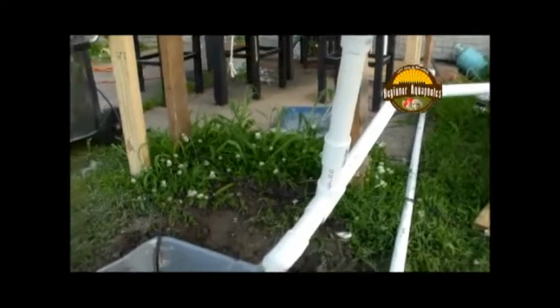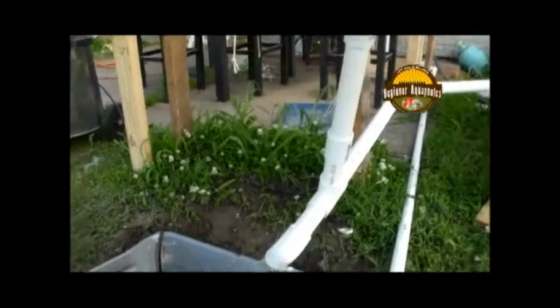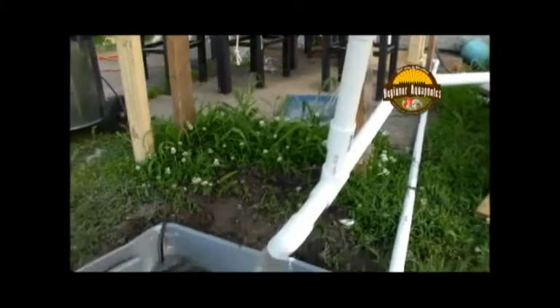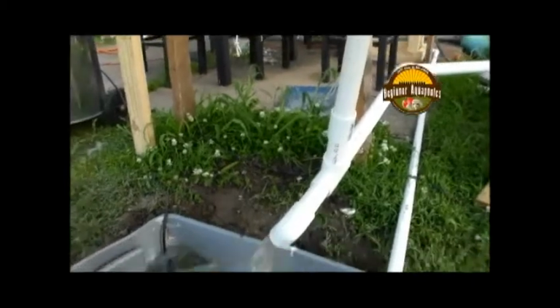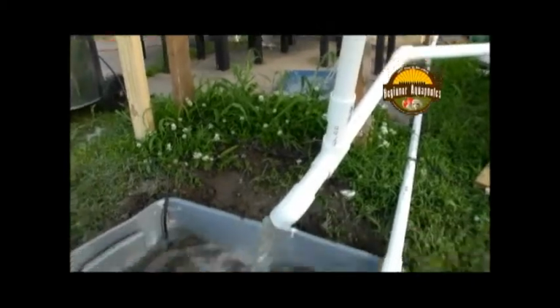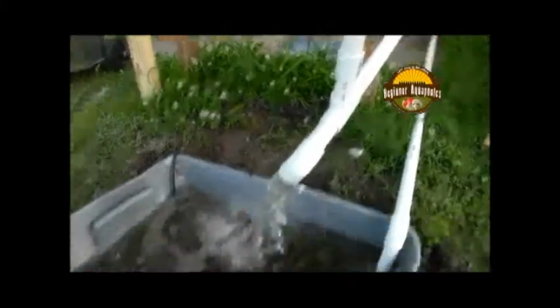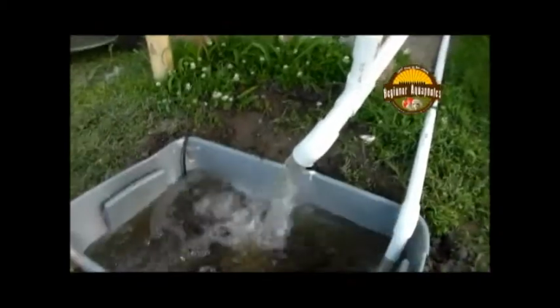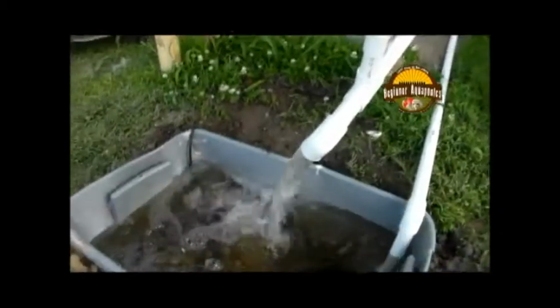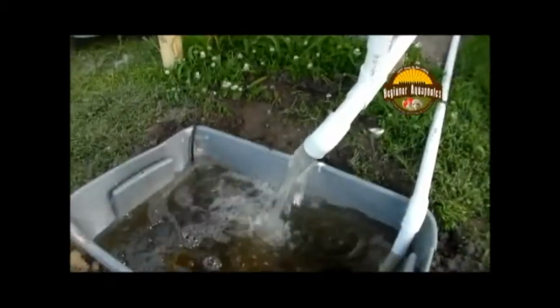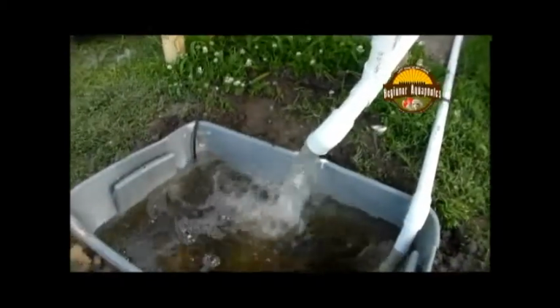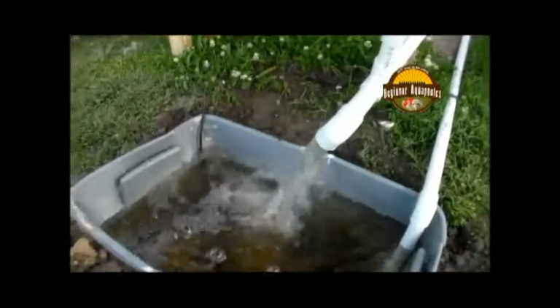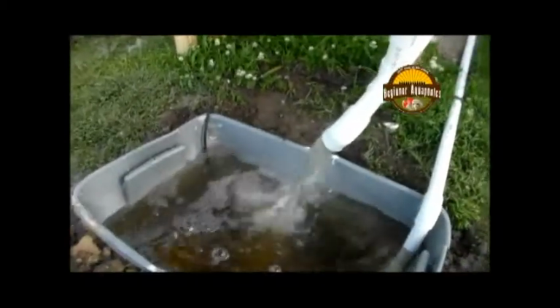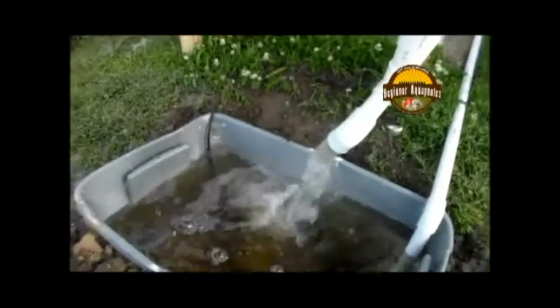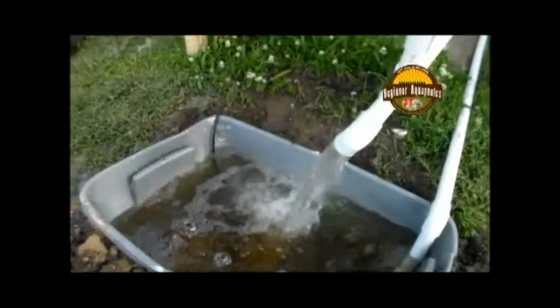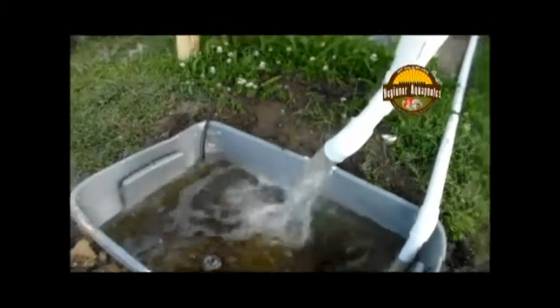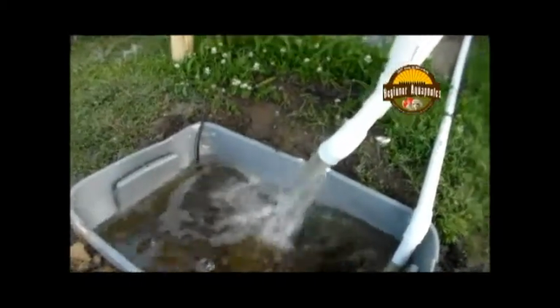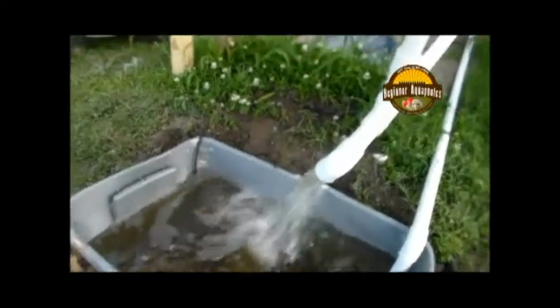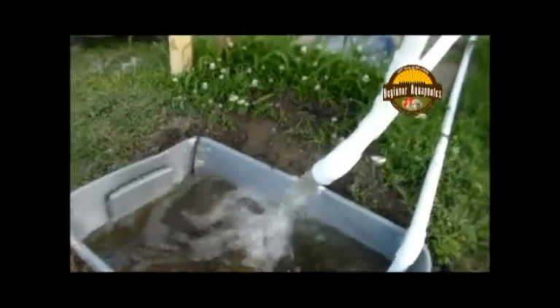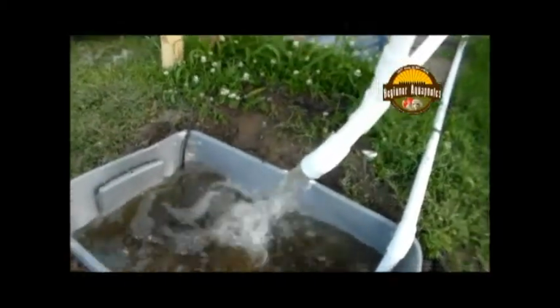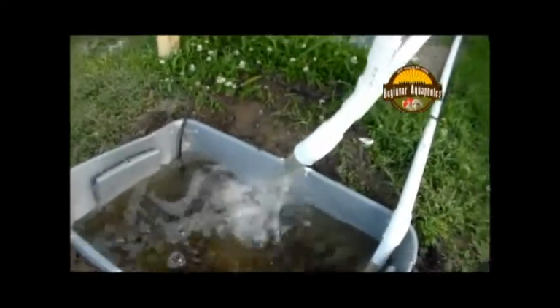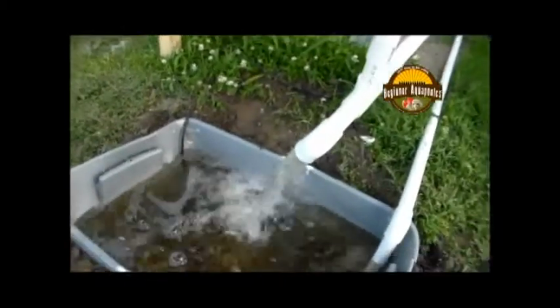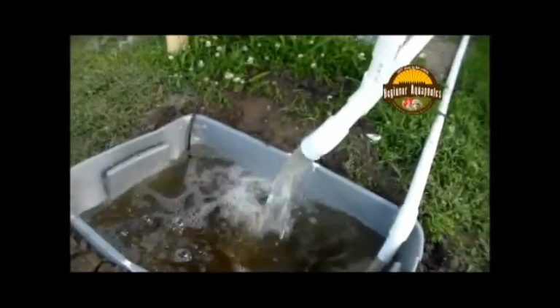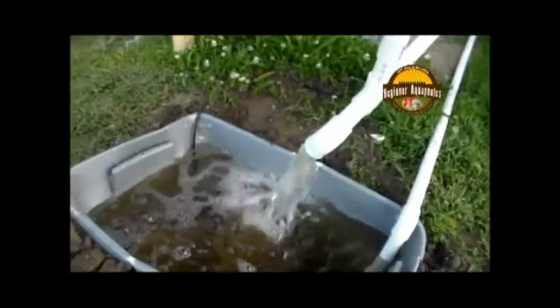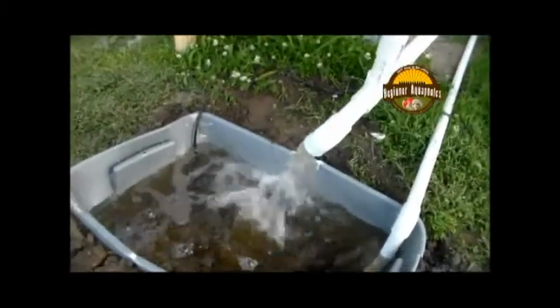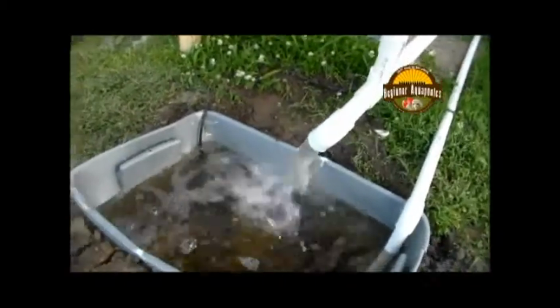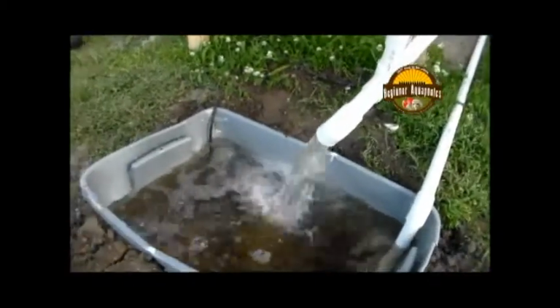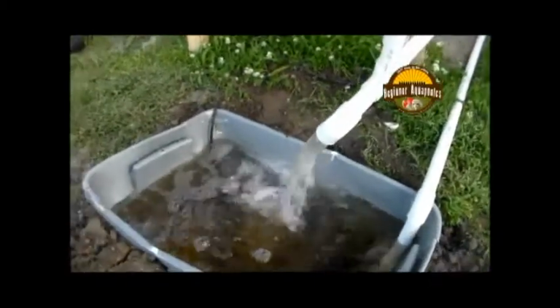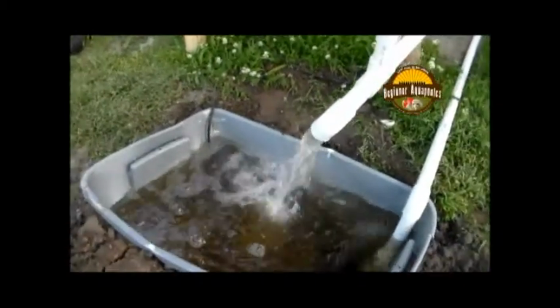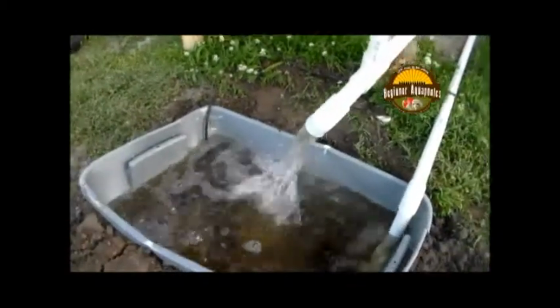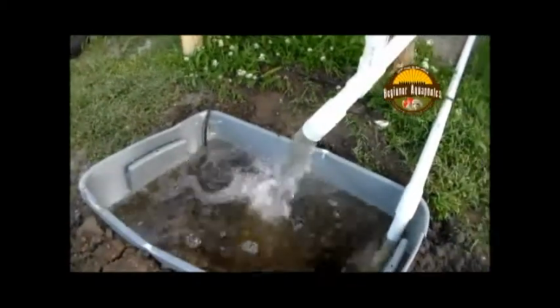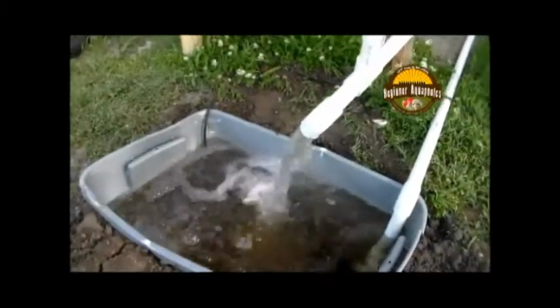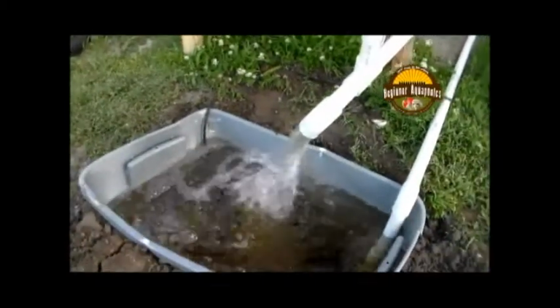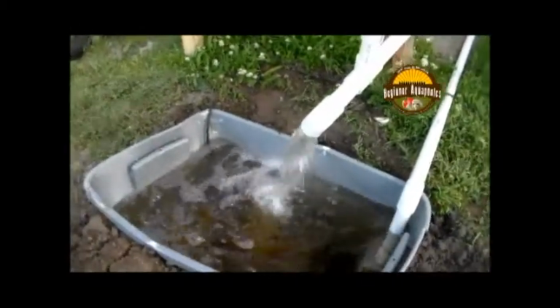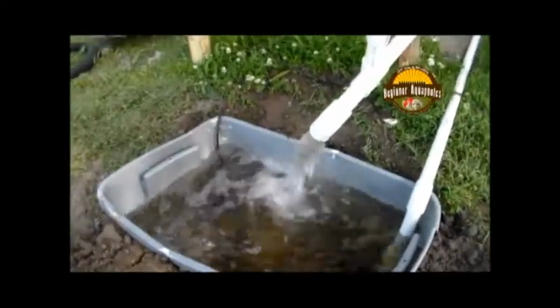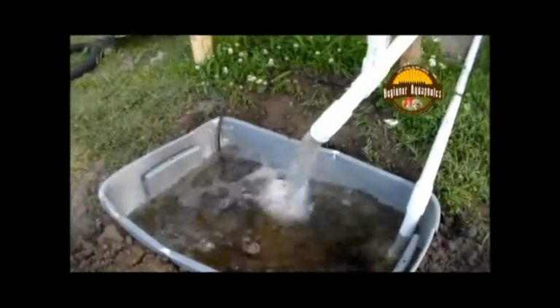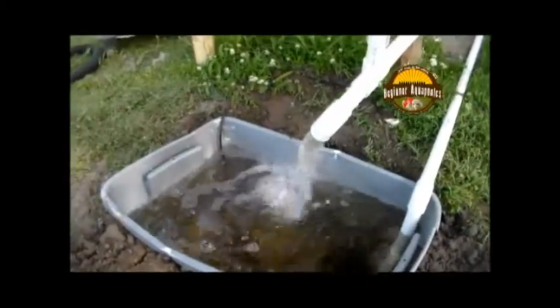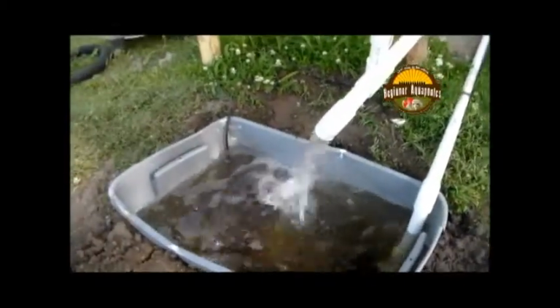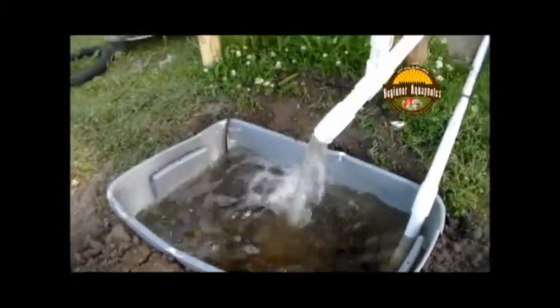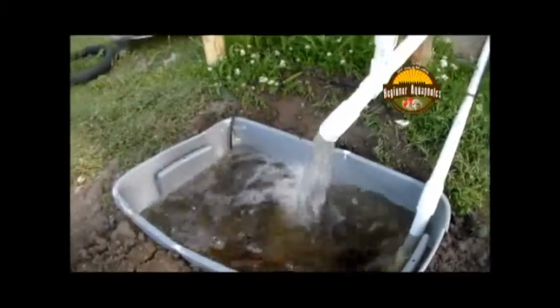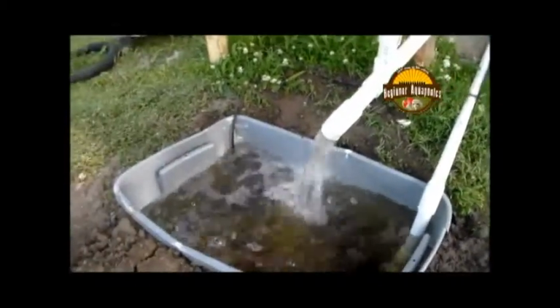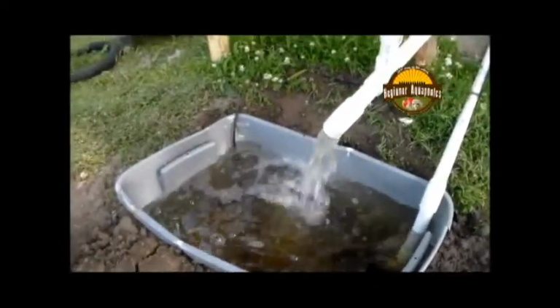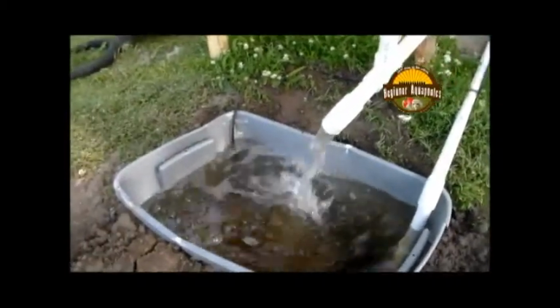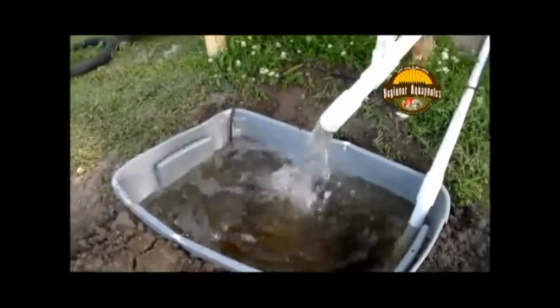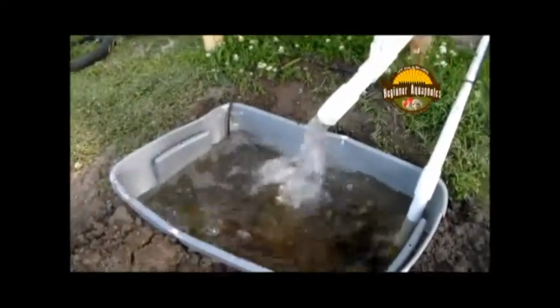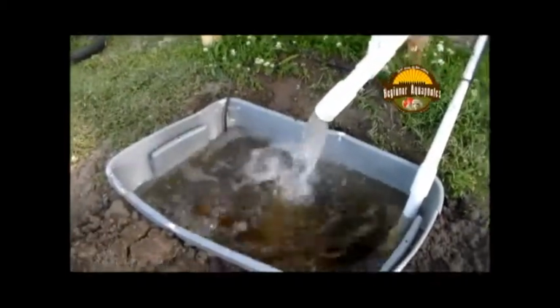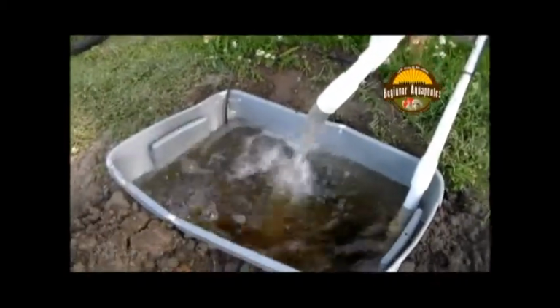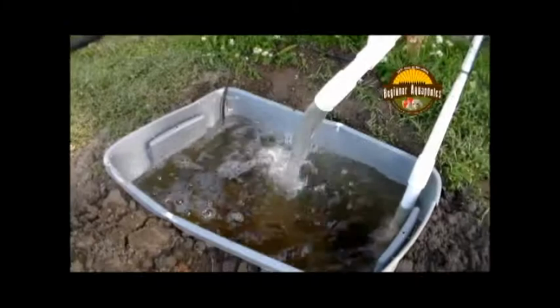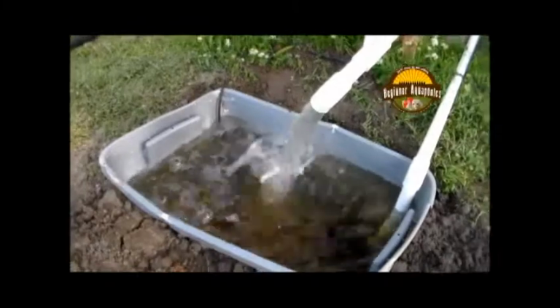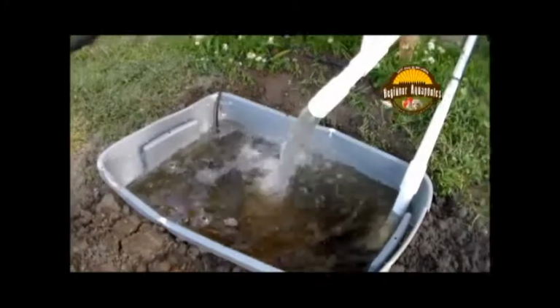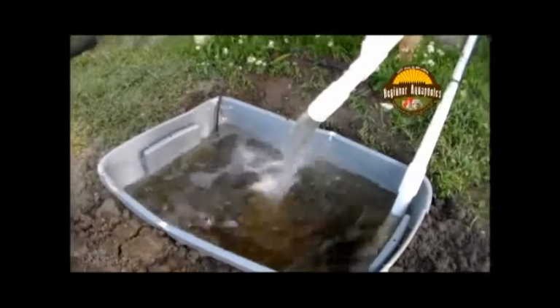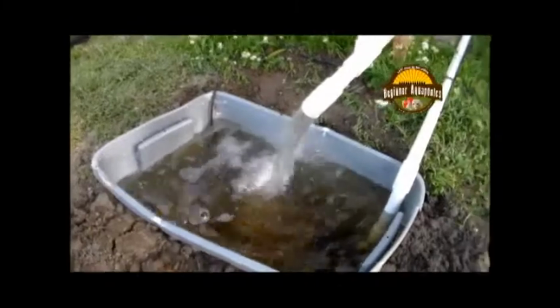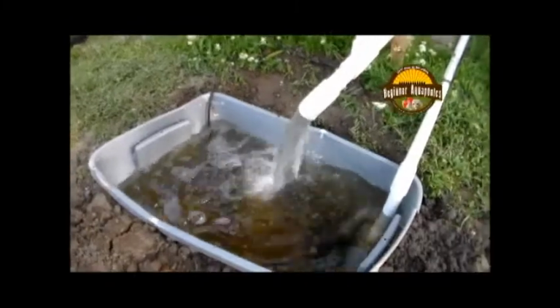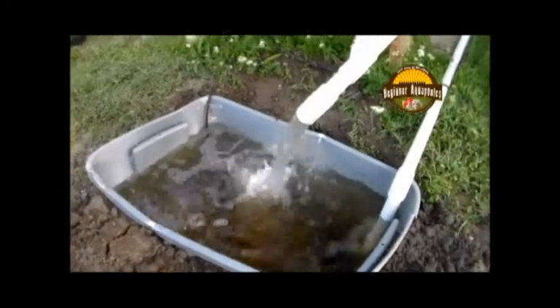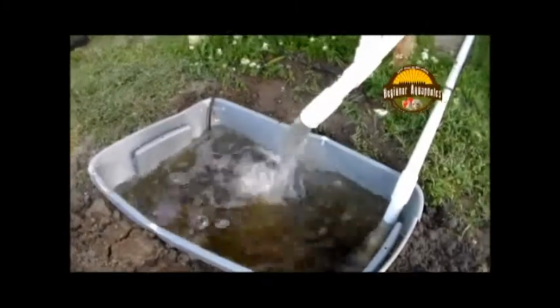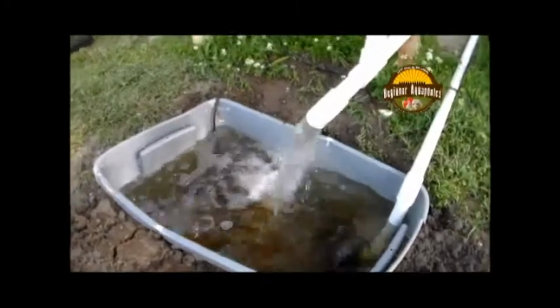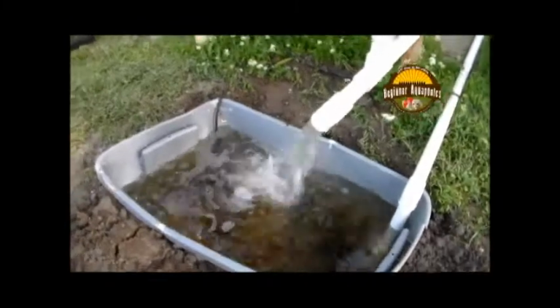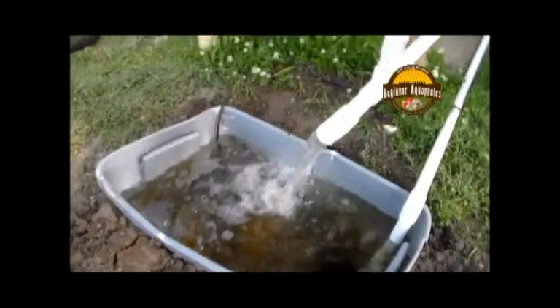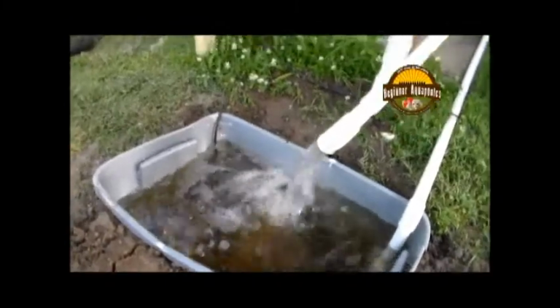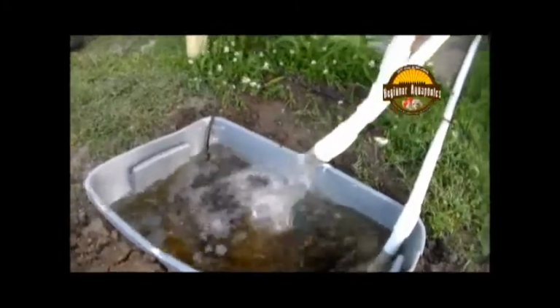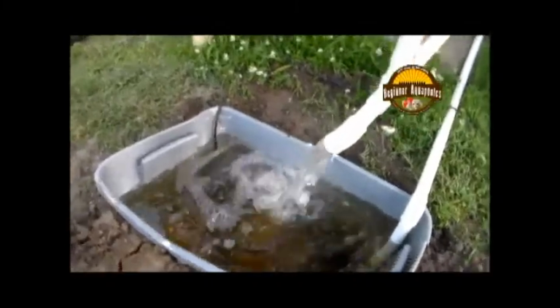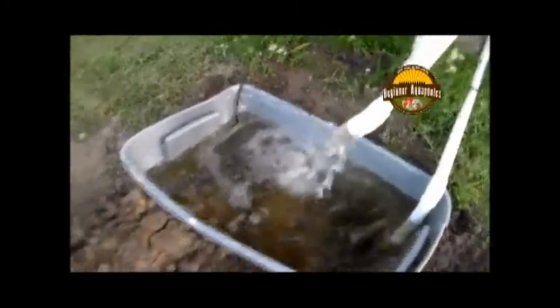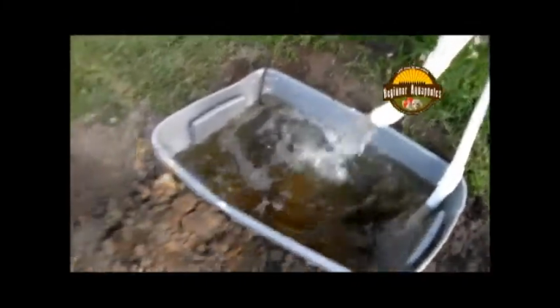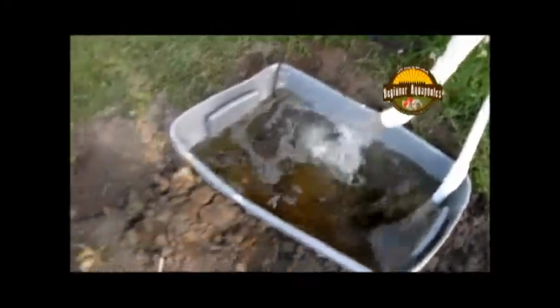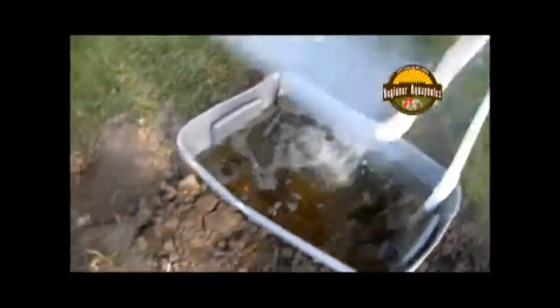It's not going to stay very clean very long, but as you see here it's flowing. It's getting ready to fill up. And I'll pick you up here.